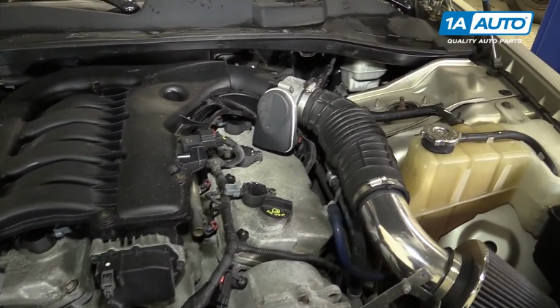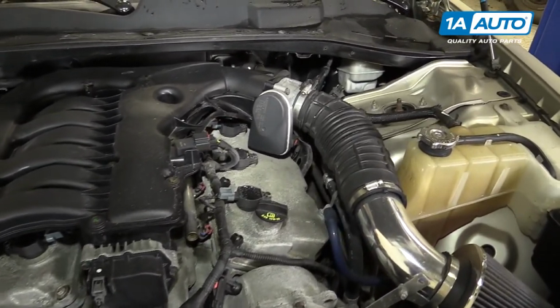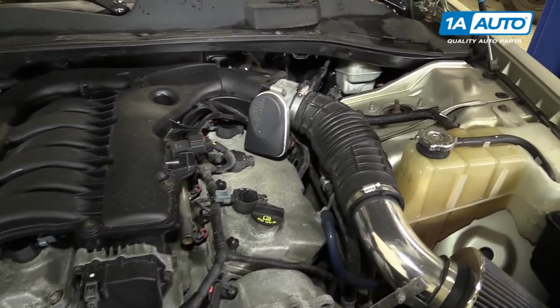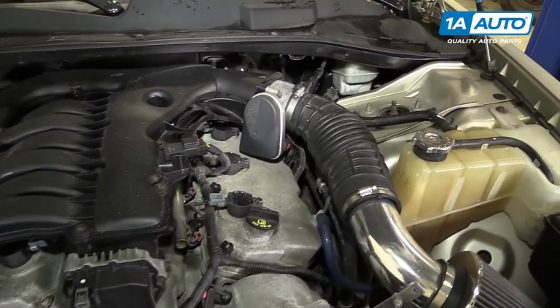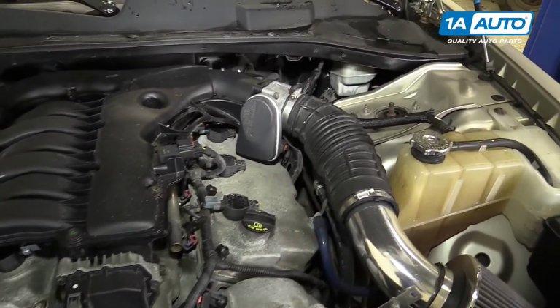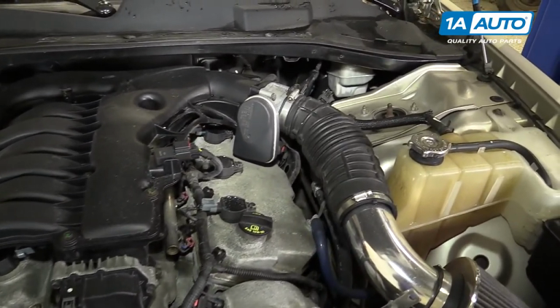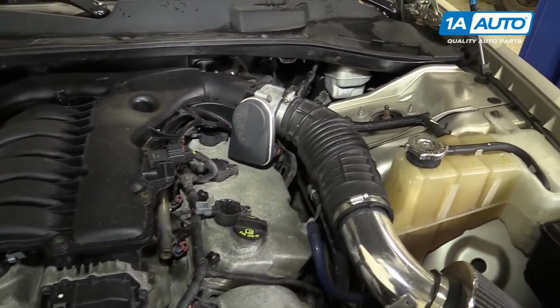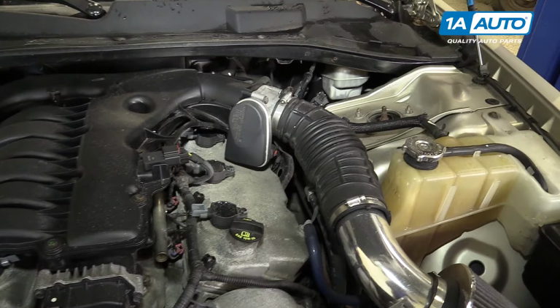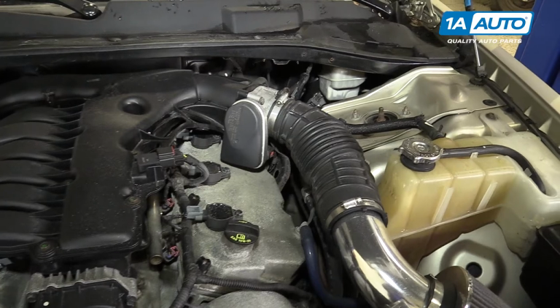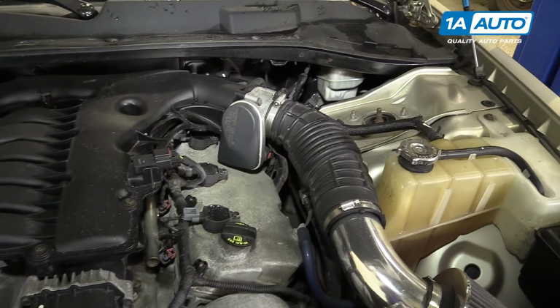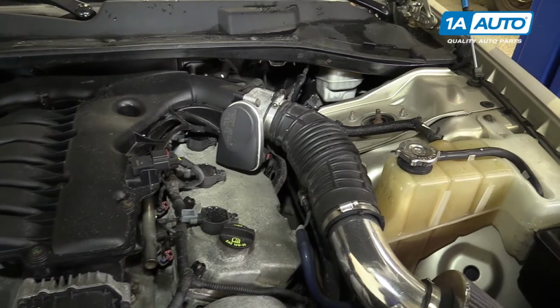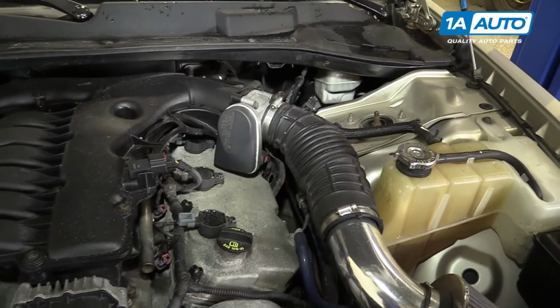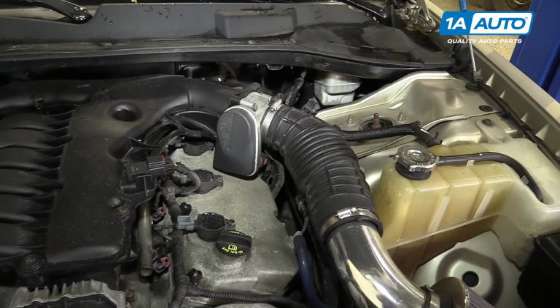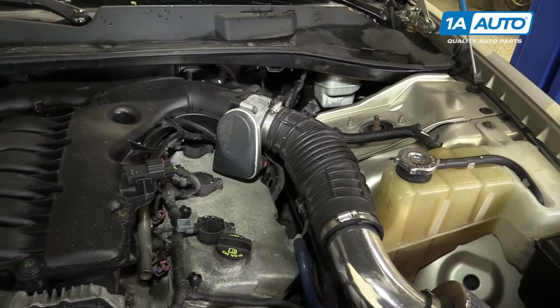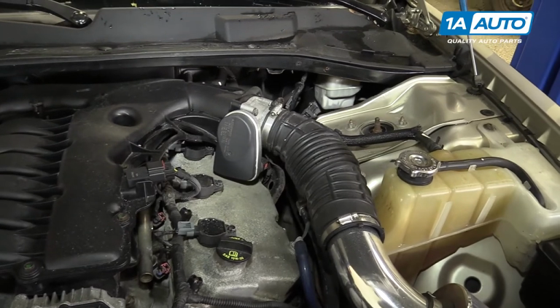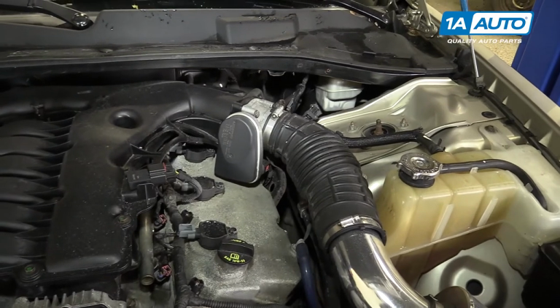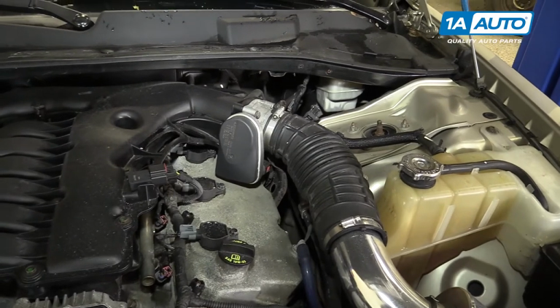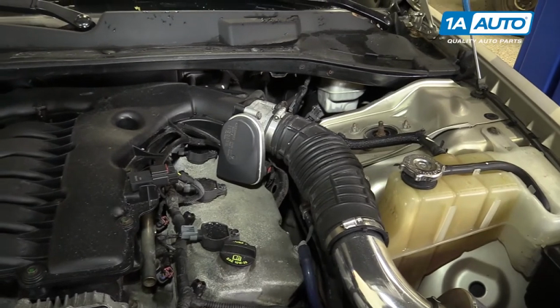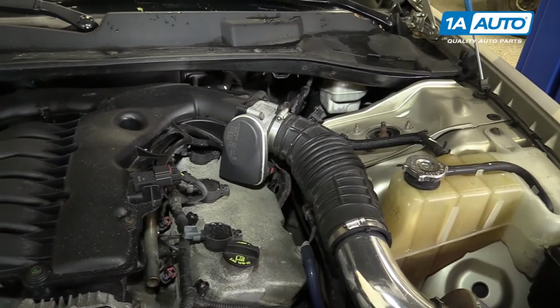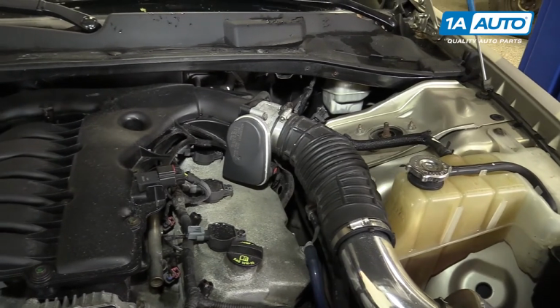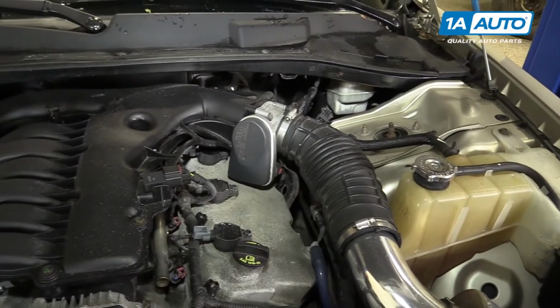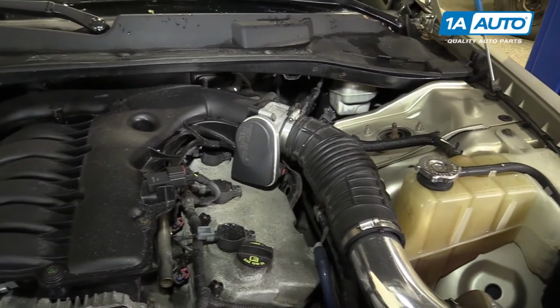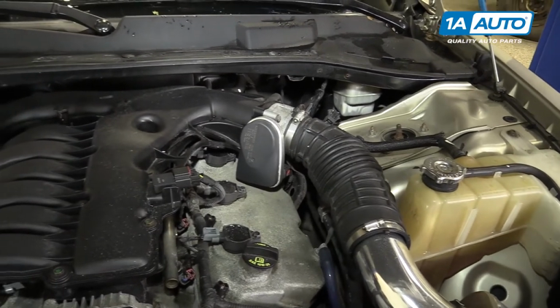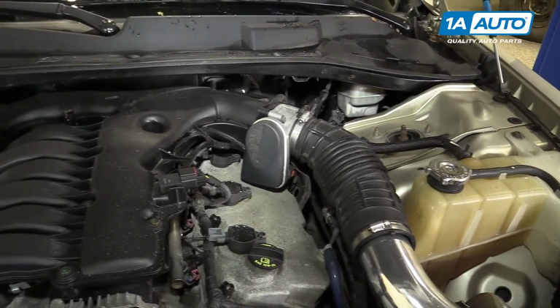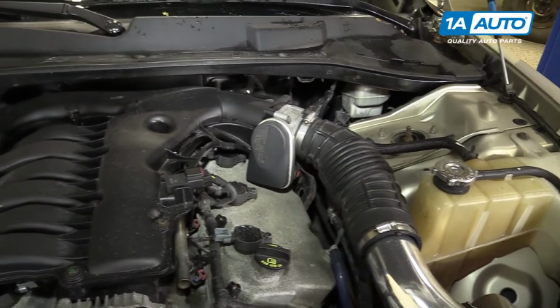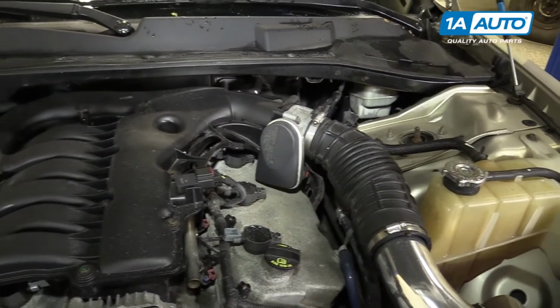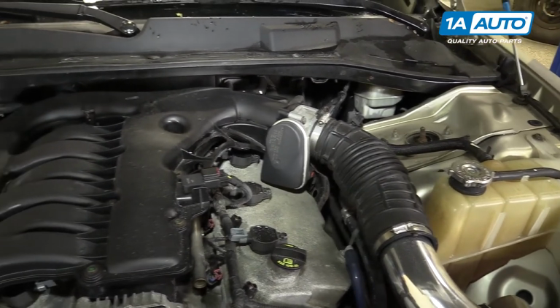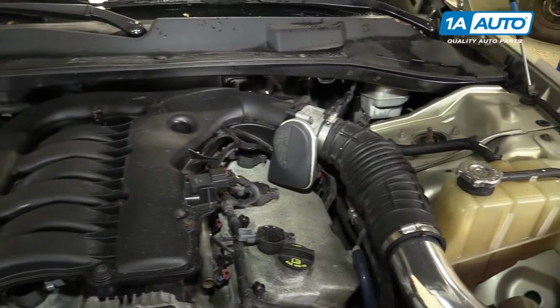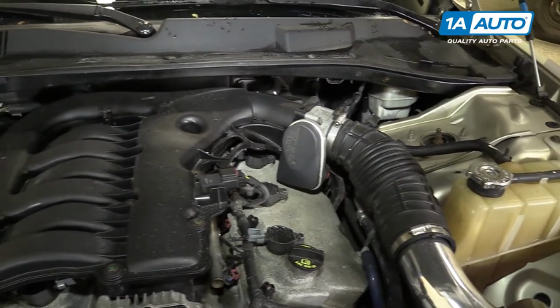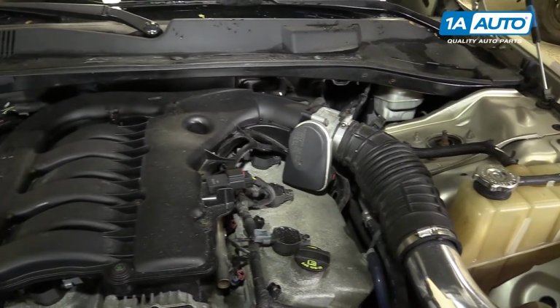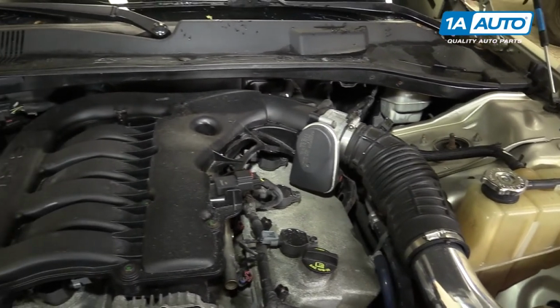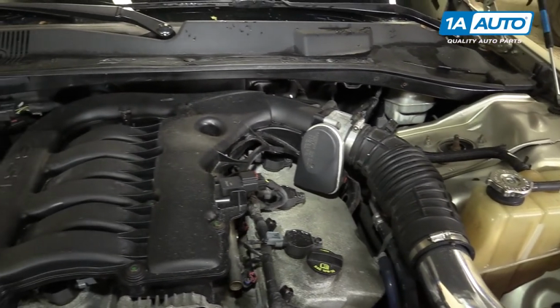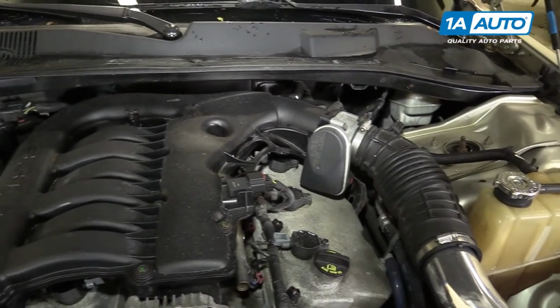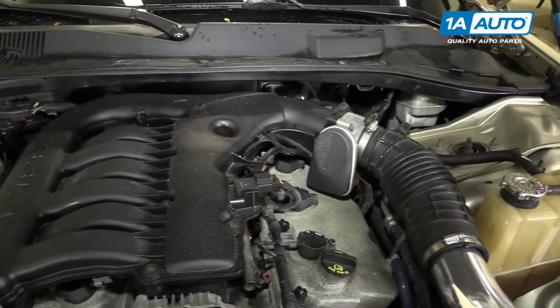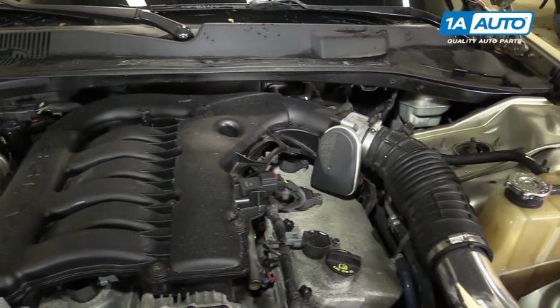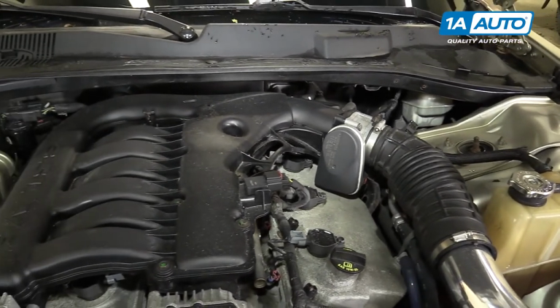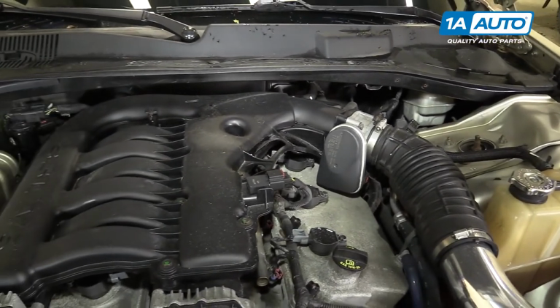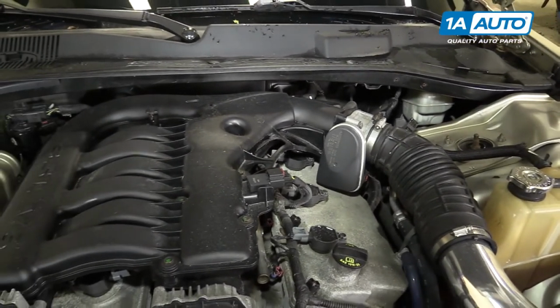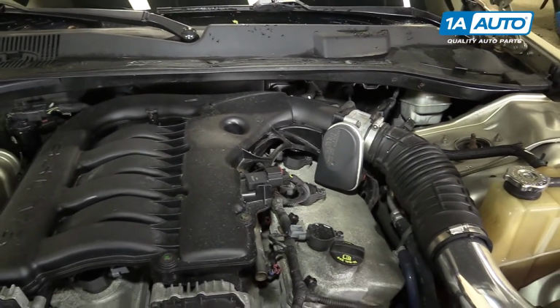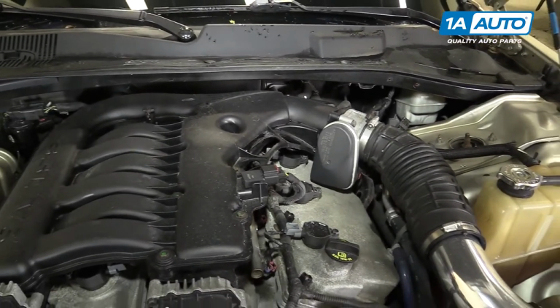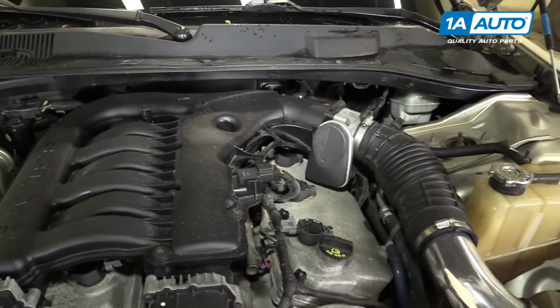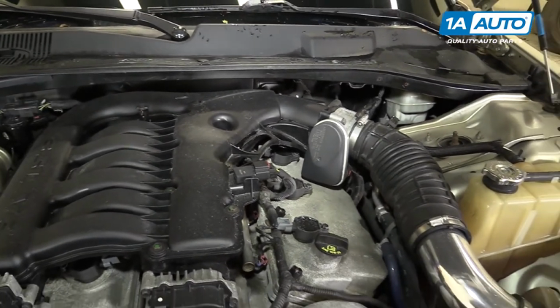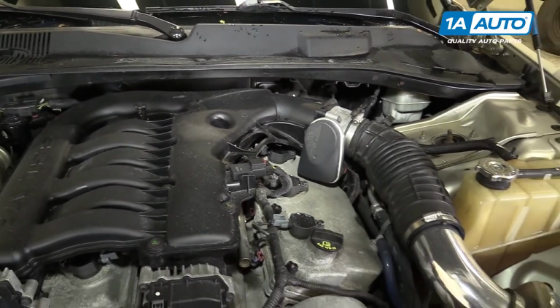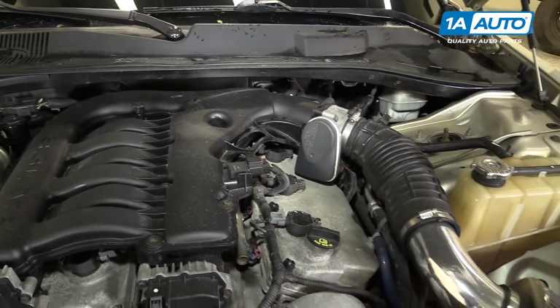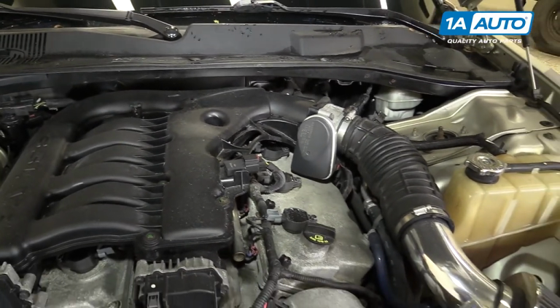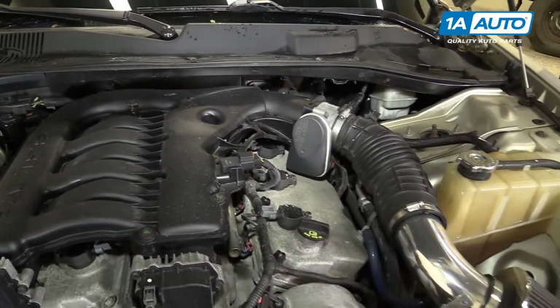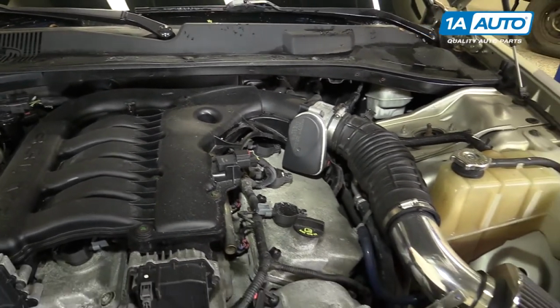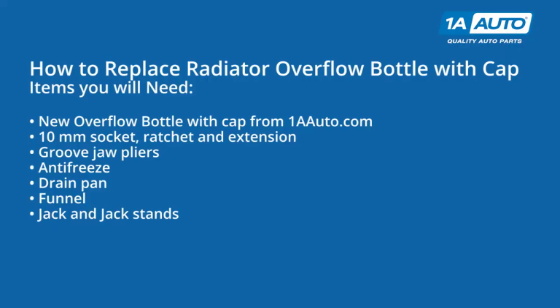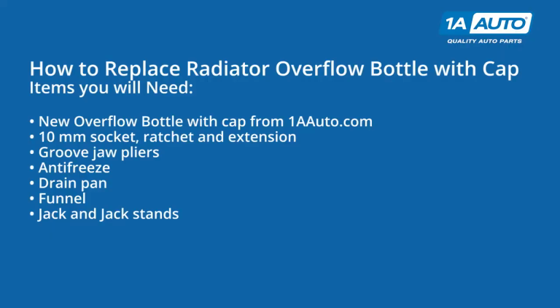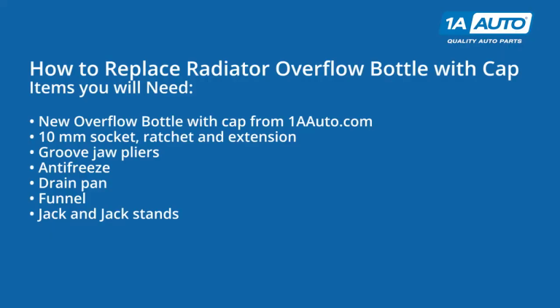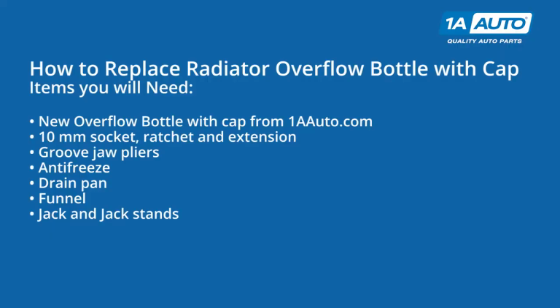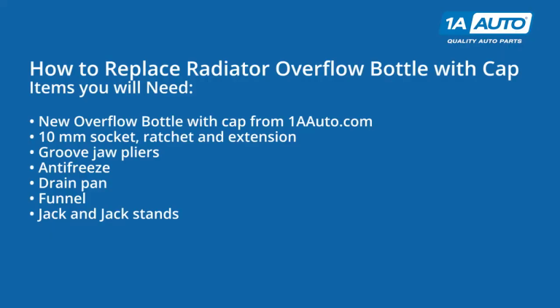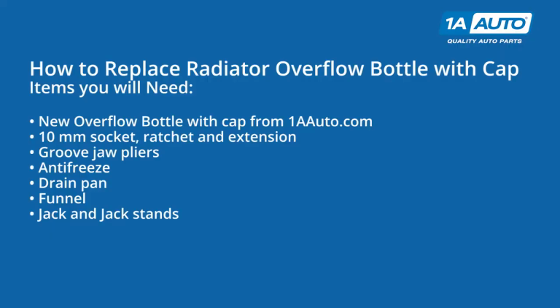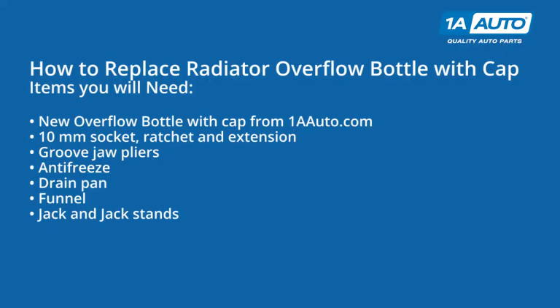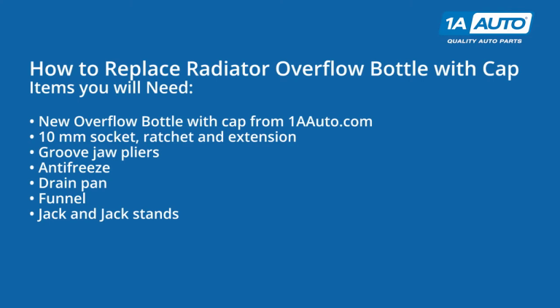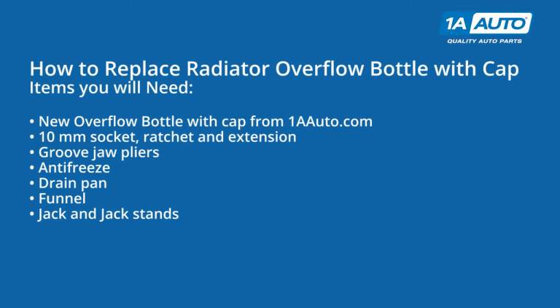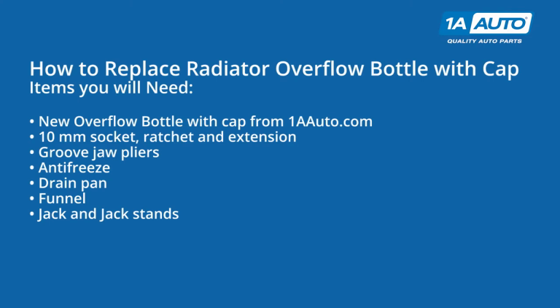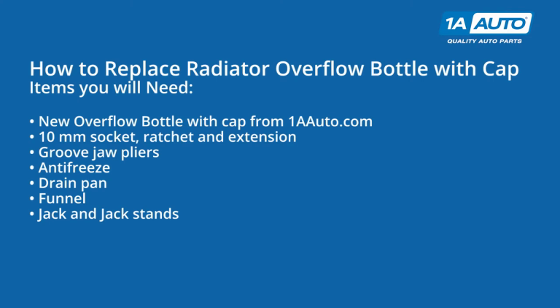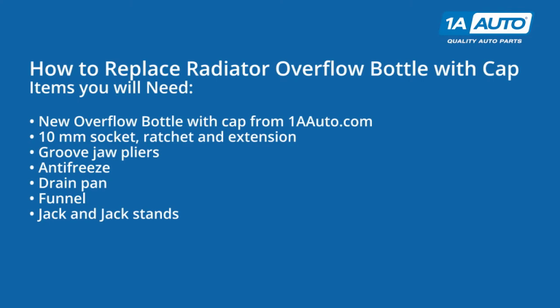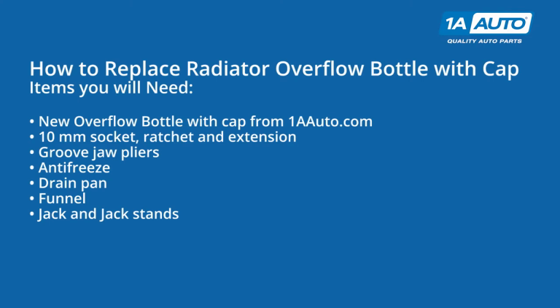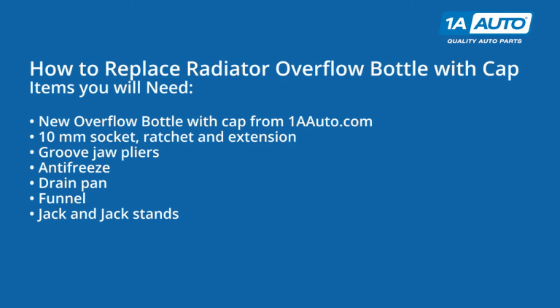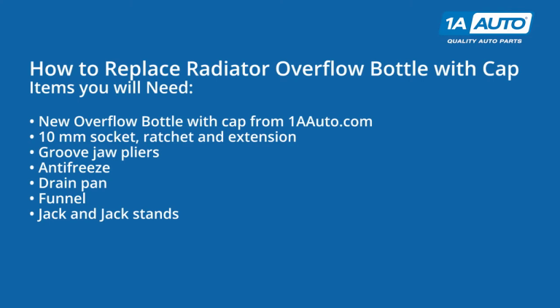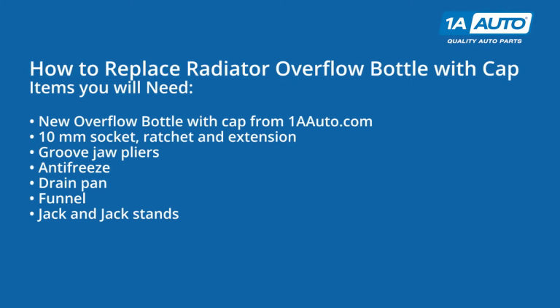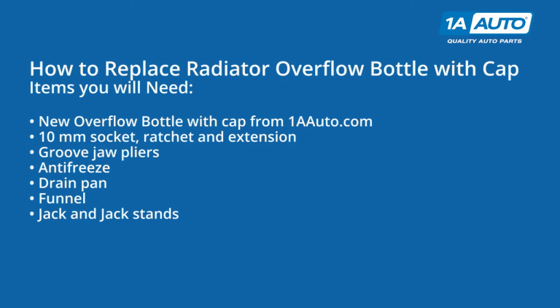And if you need this part for your car, you can follow the link down in the description over to 1AAuto.com. Here are the items you'll need for this repair.